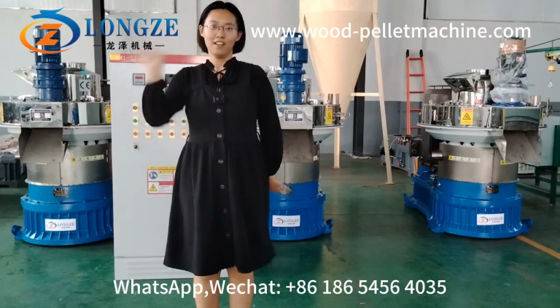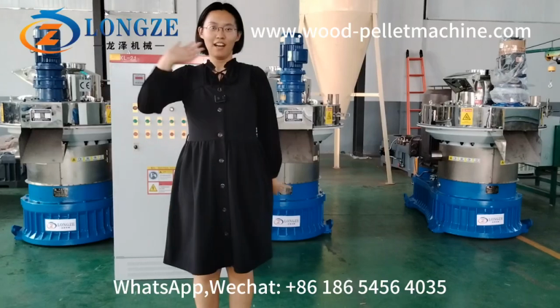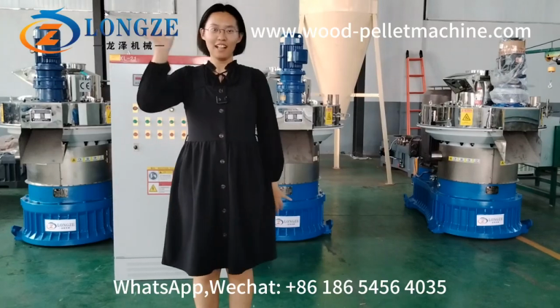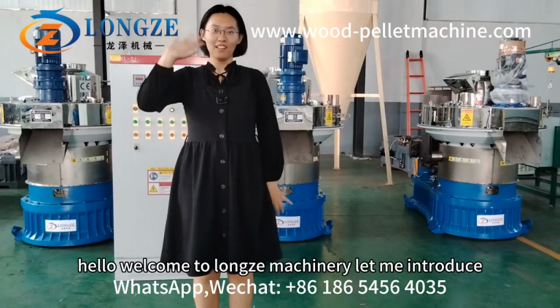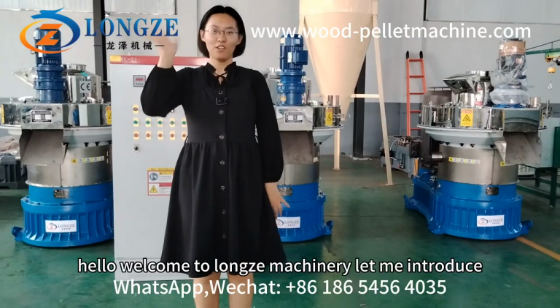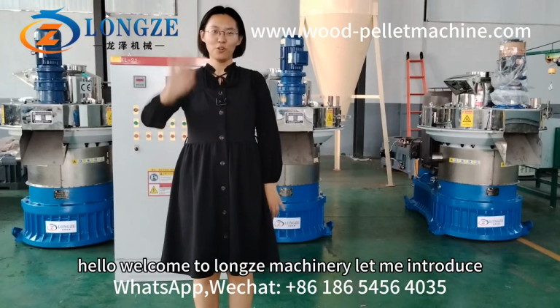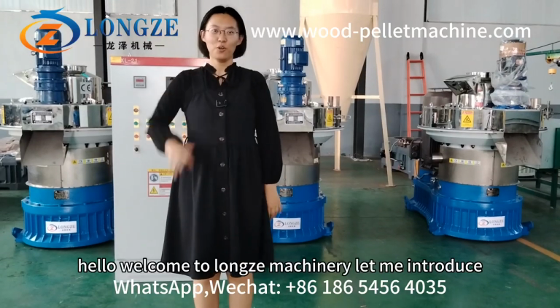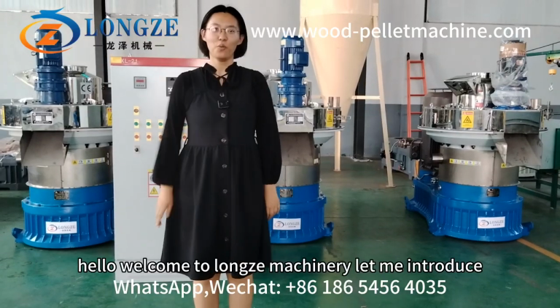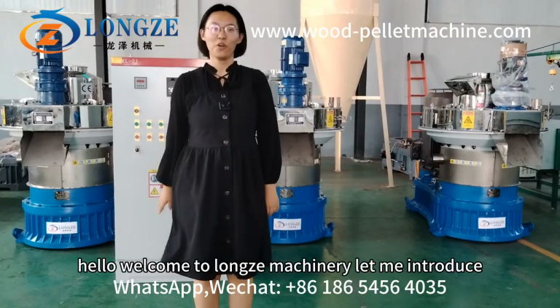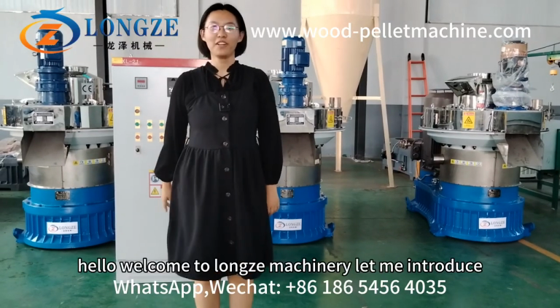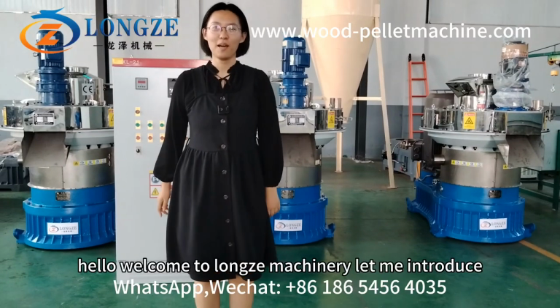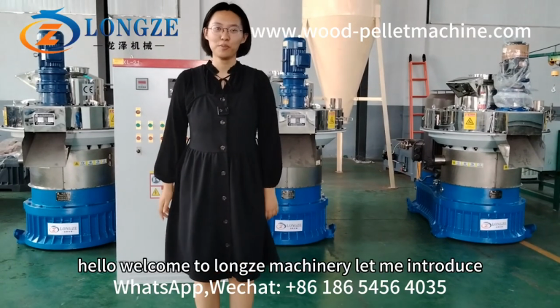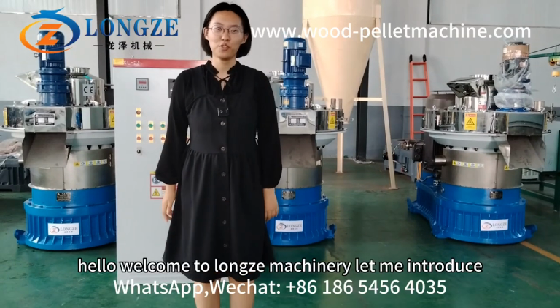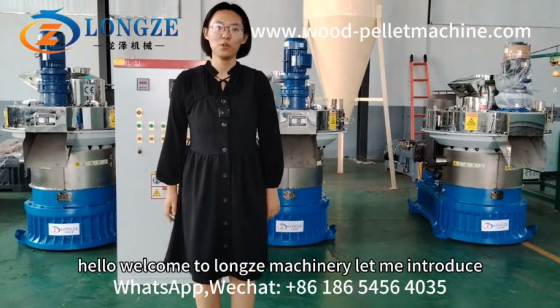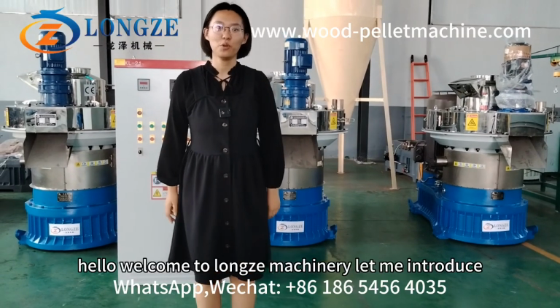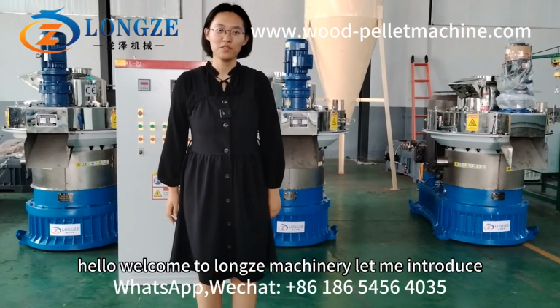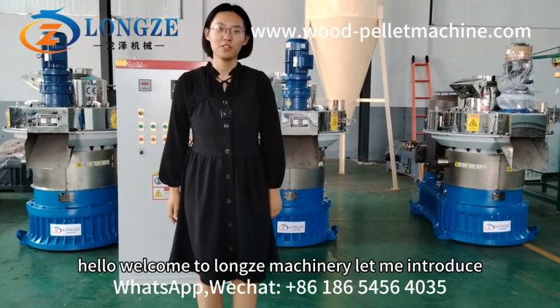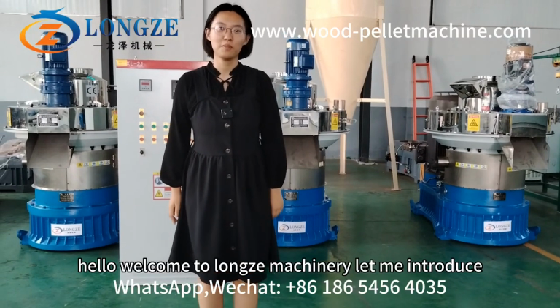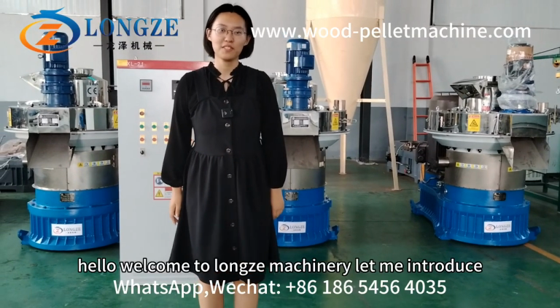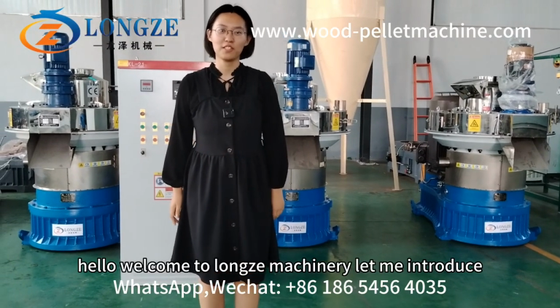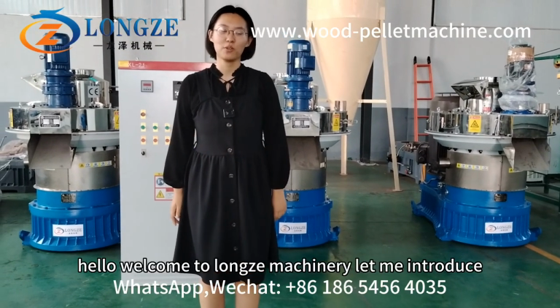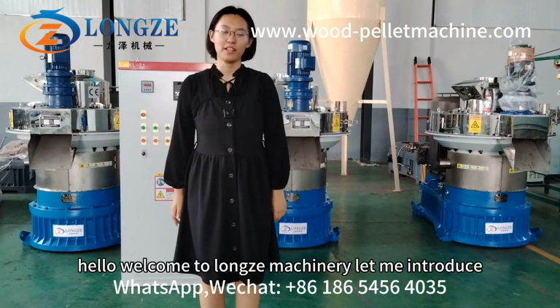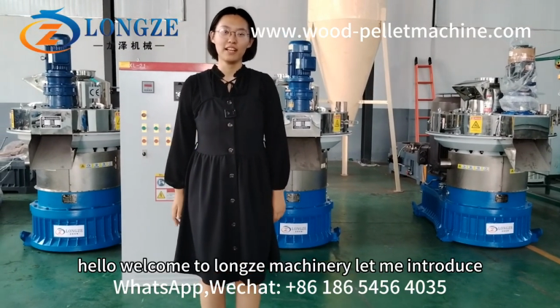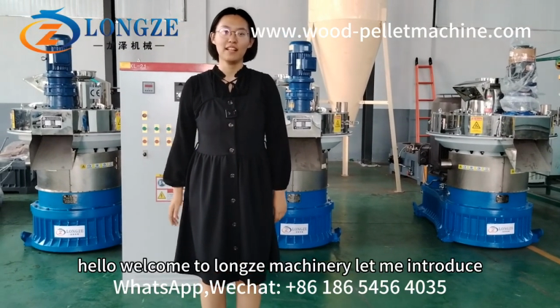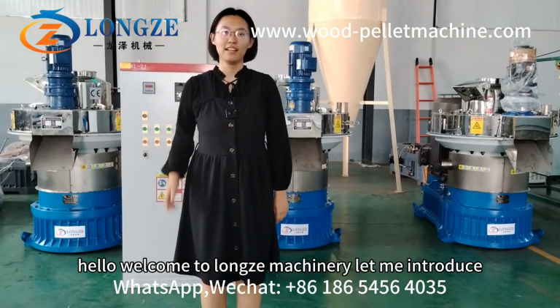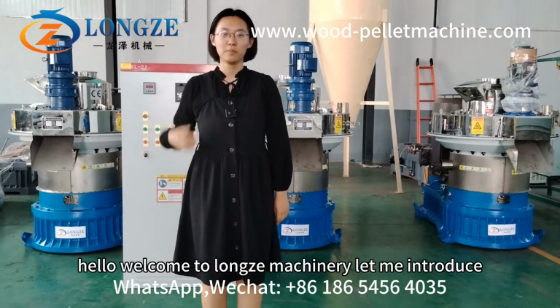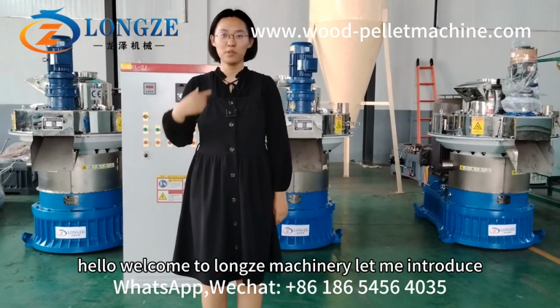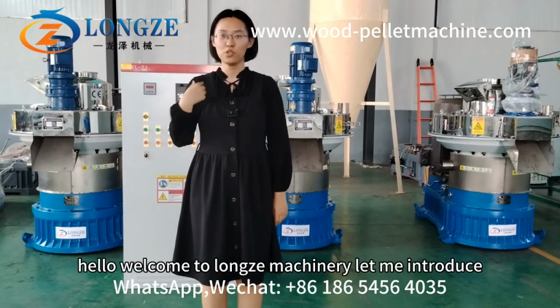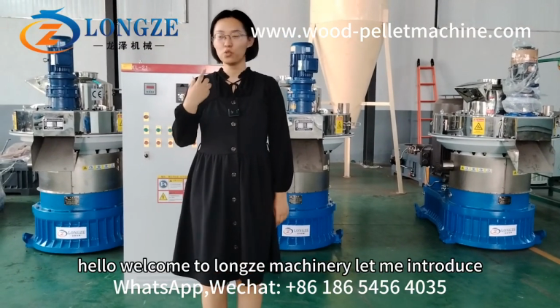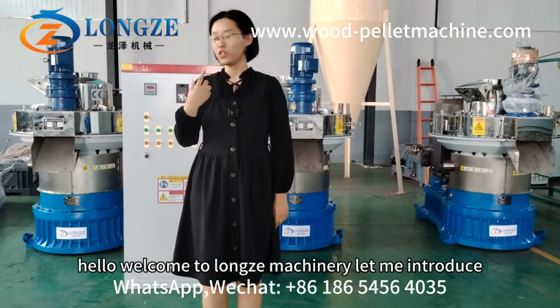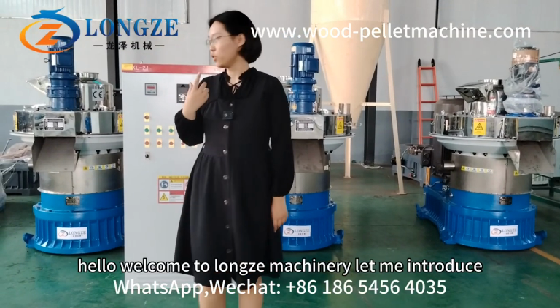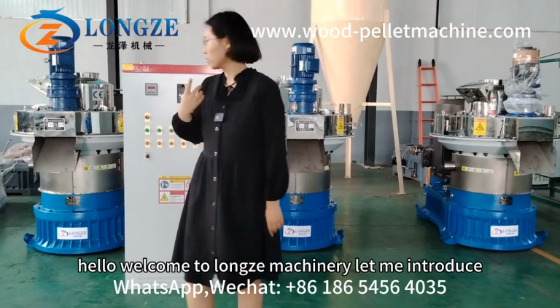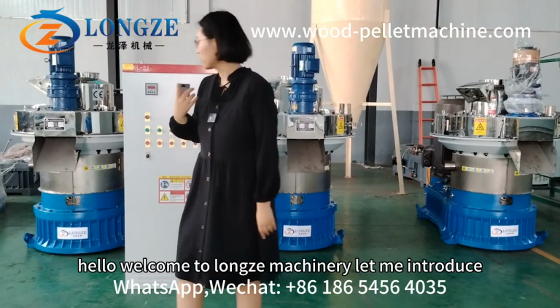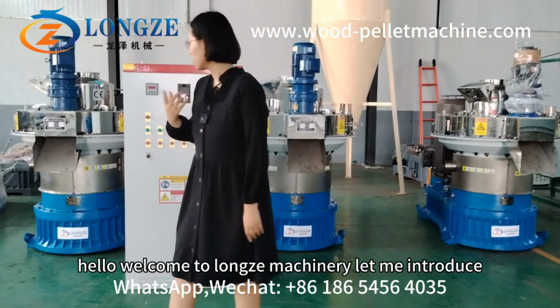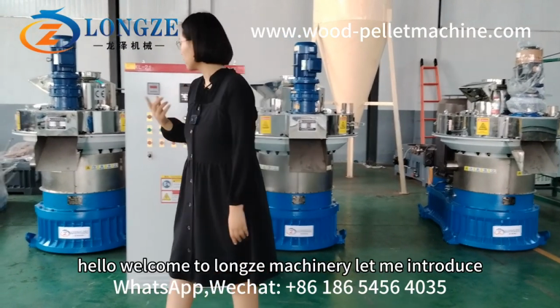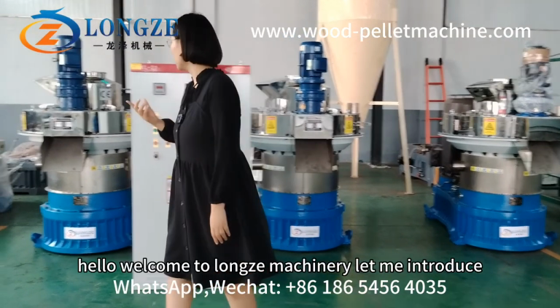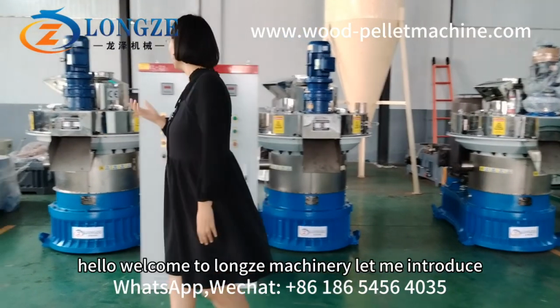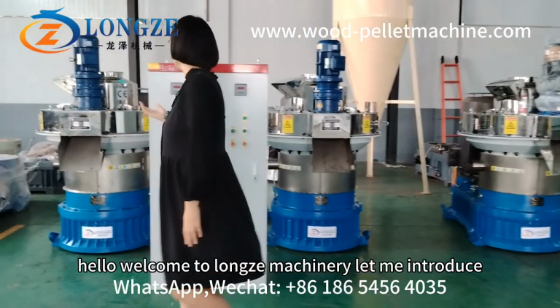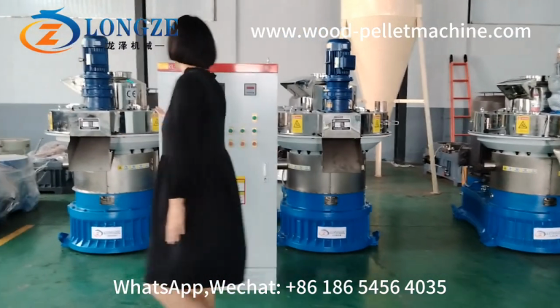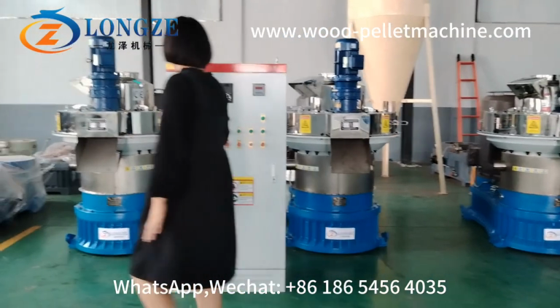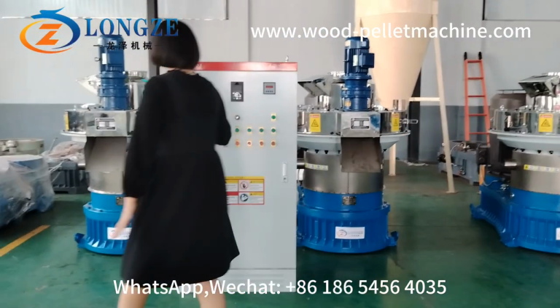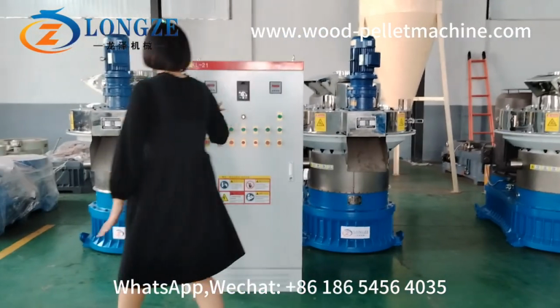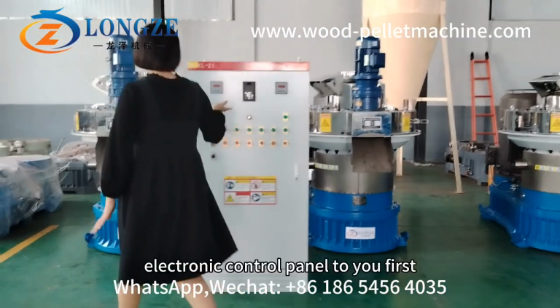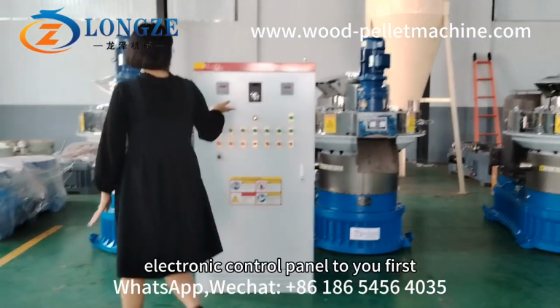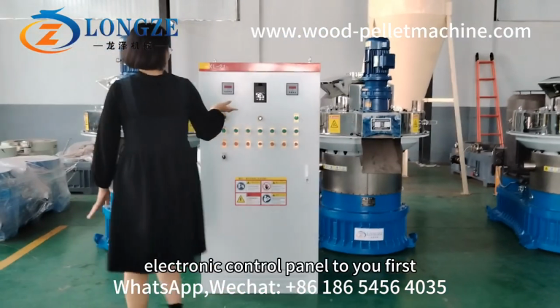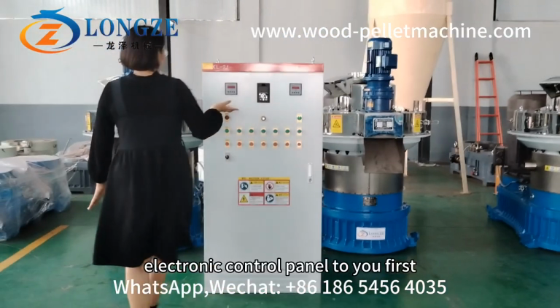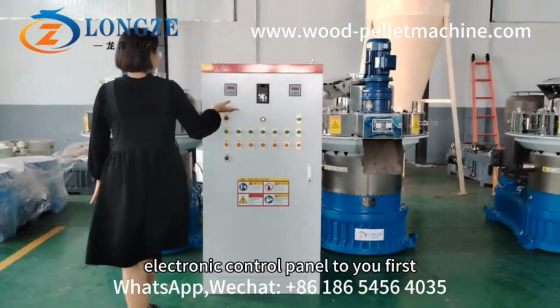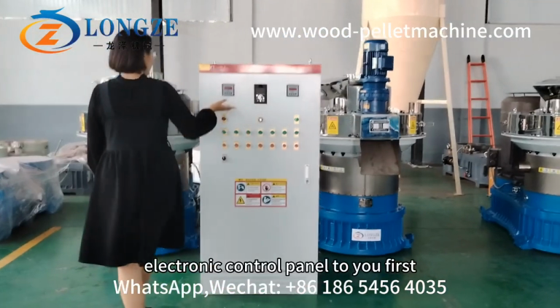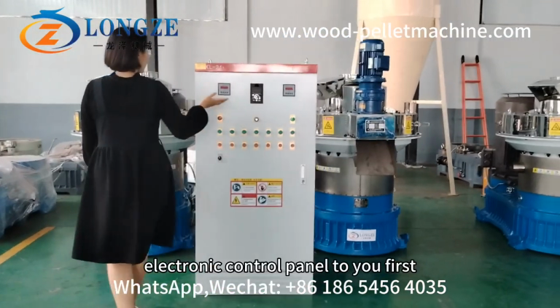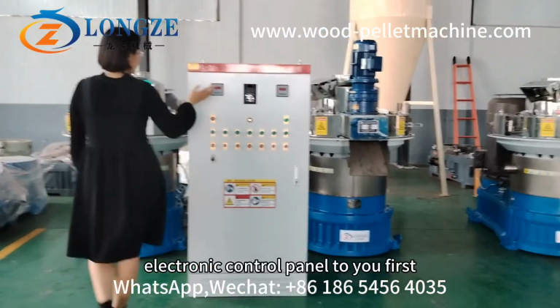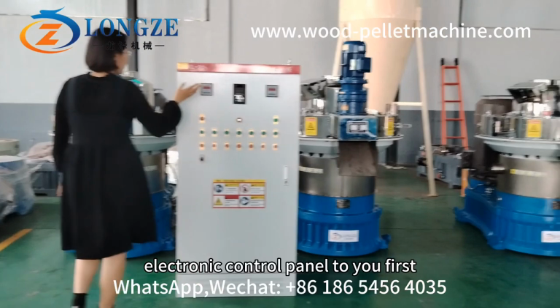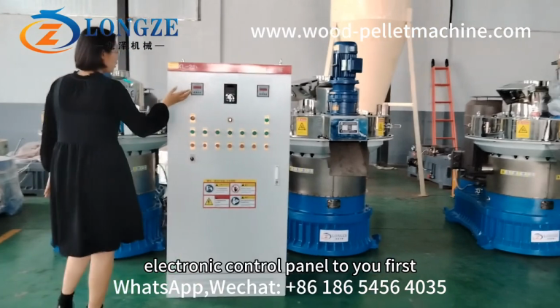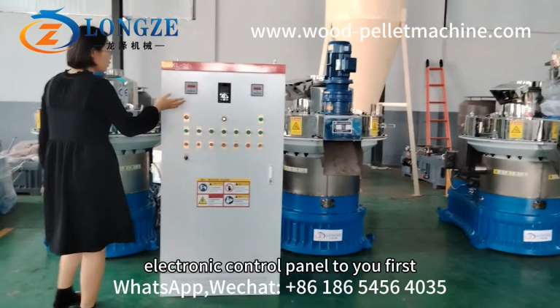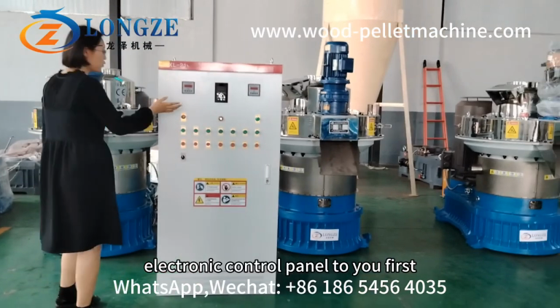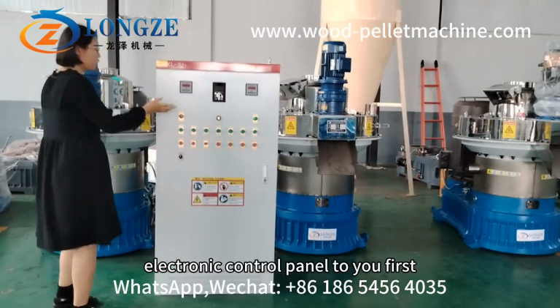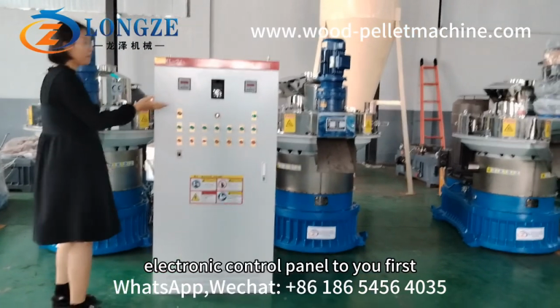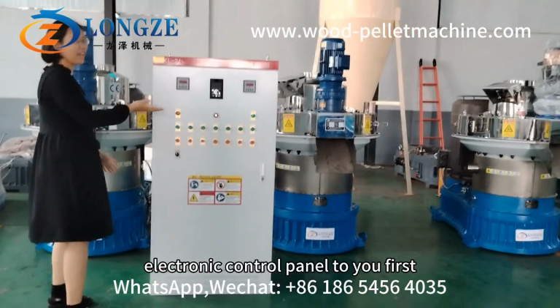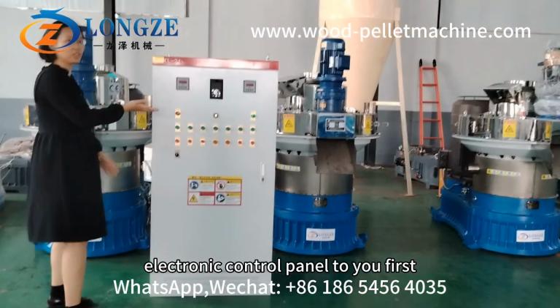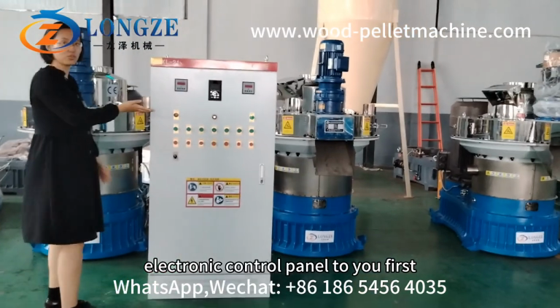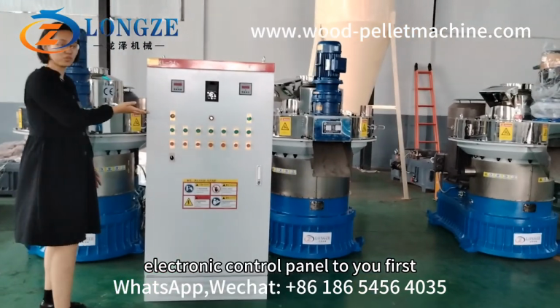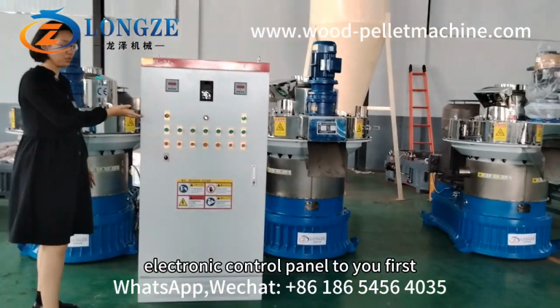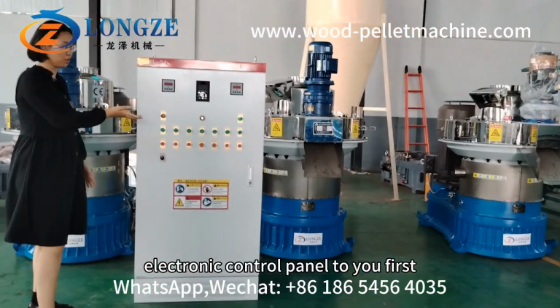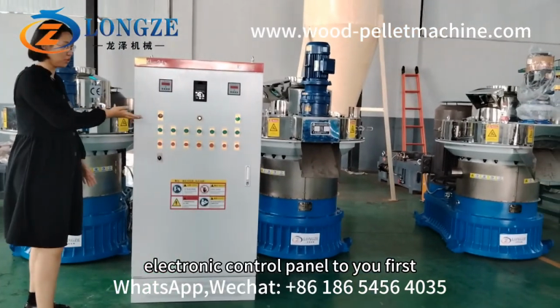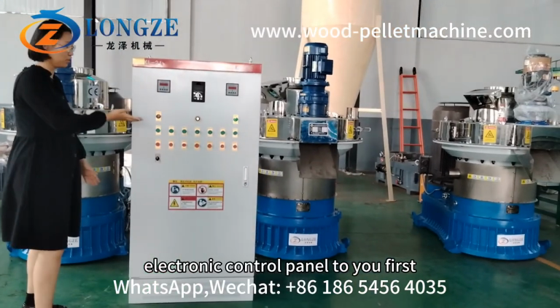Hello, welcome to Longzhu Macenary. Let me introduce the electronic control panel to you.